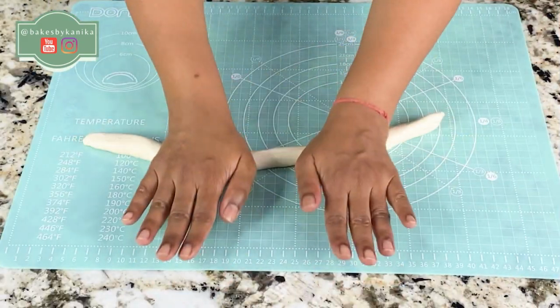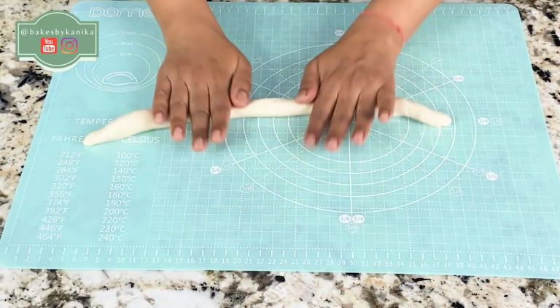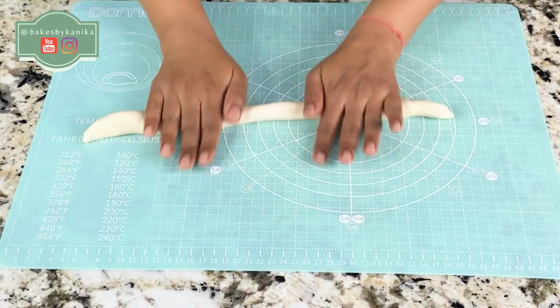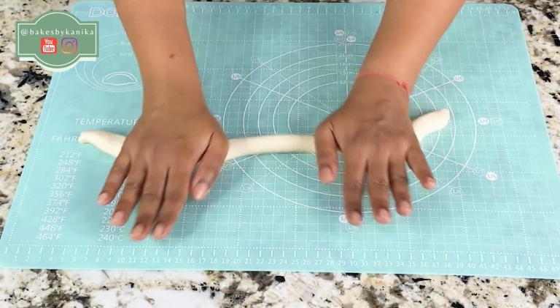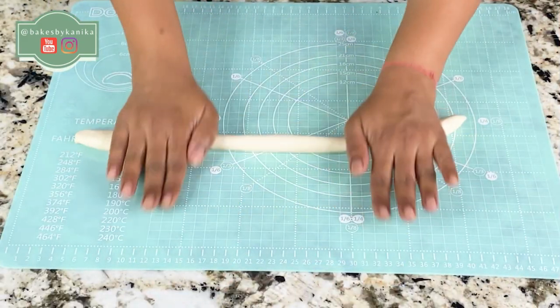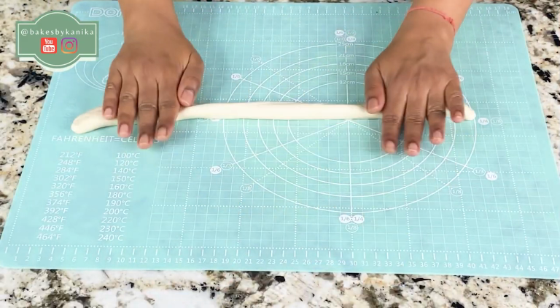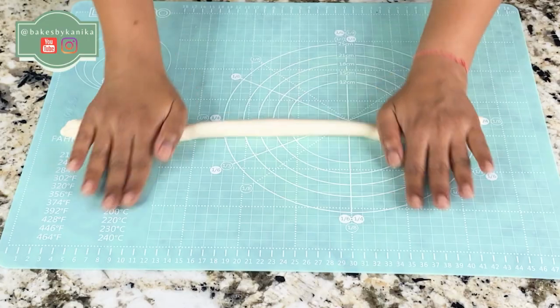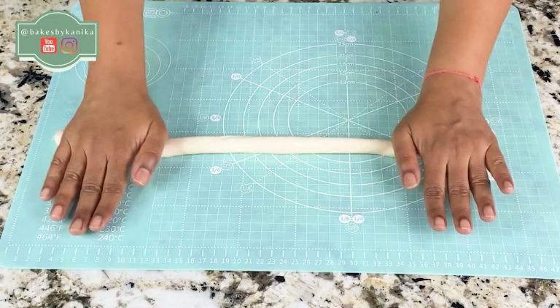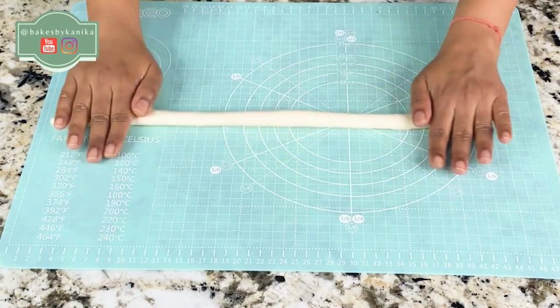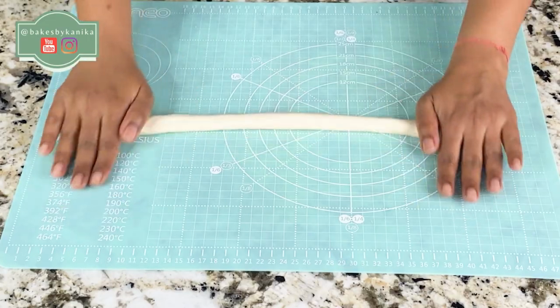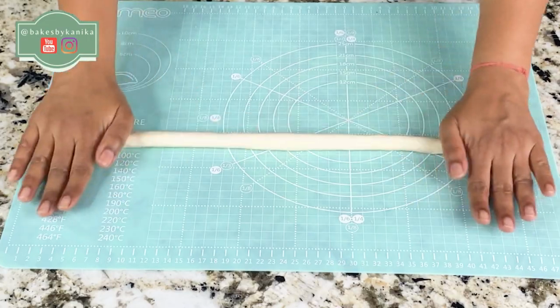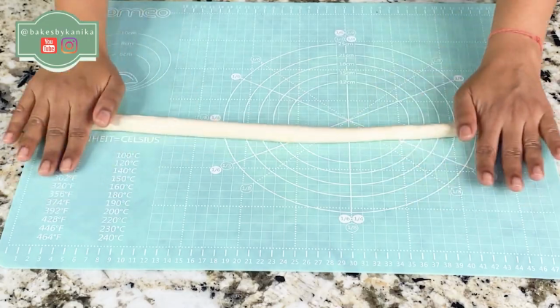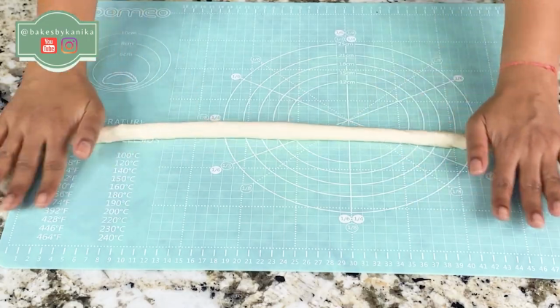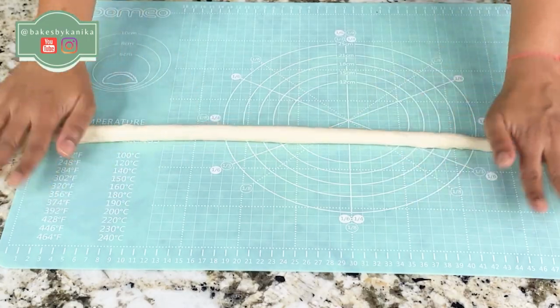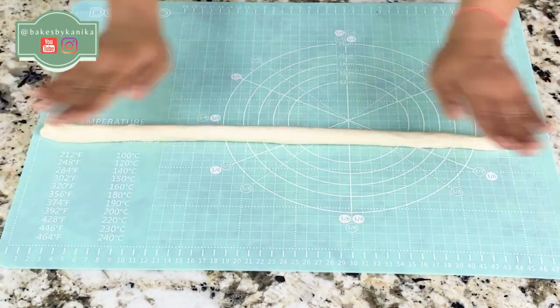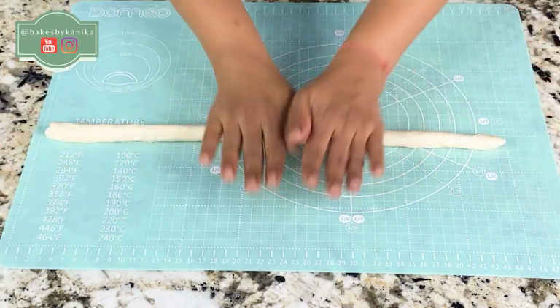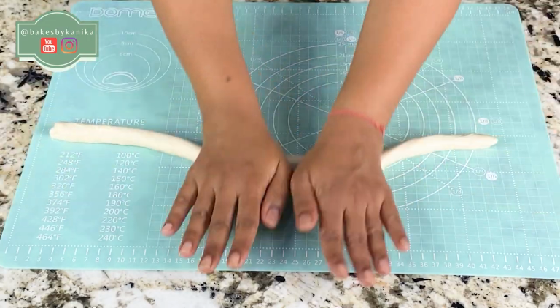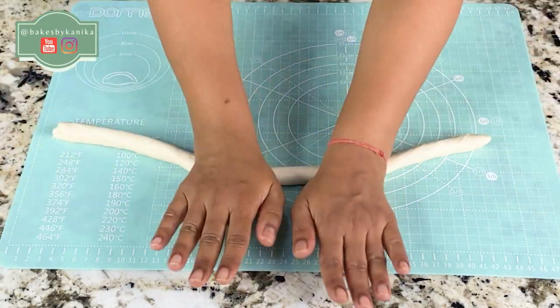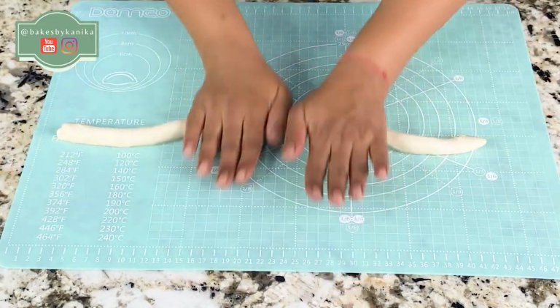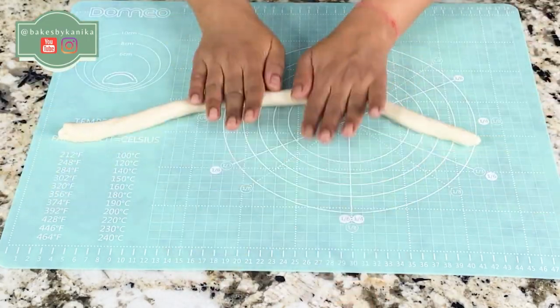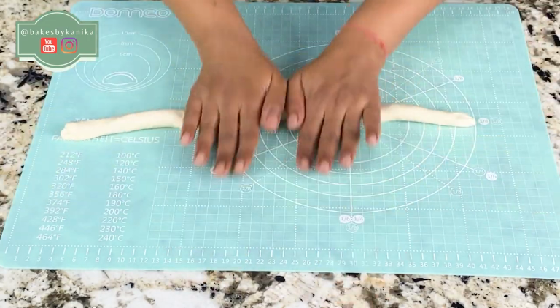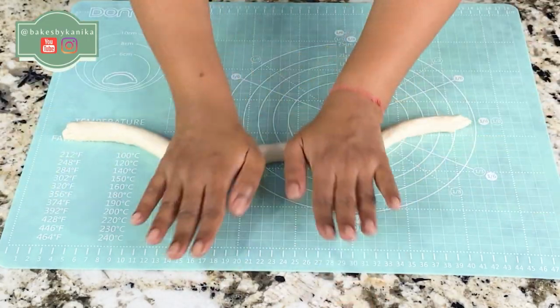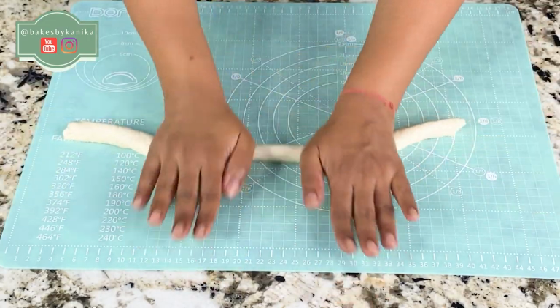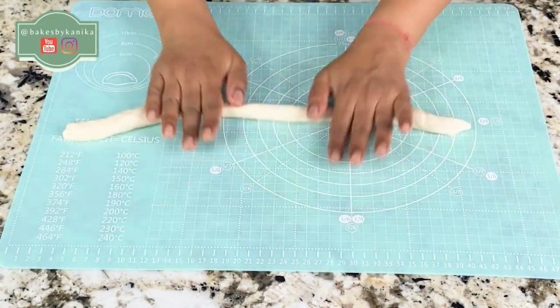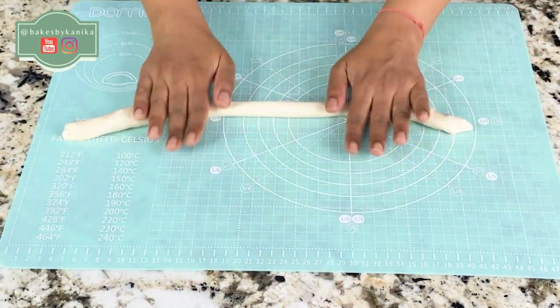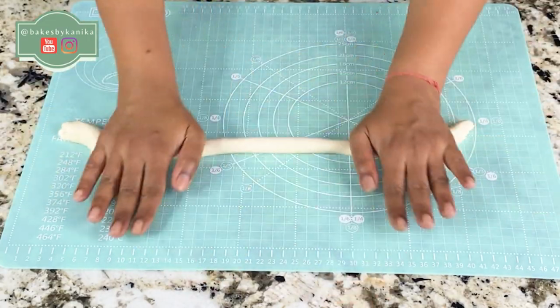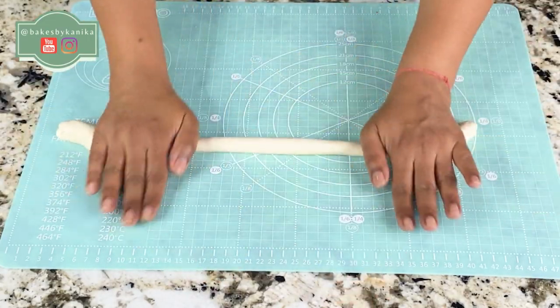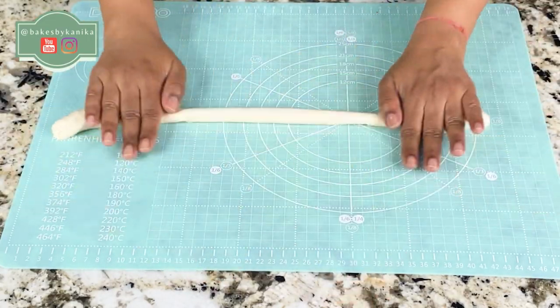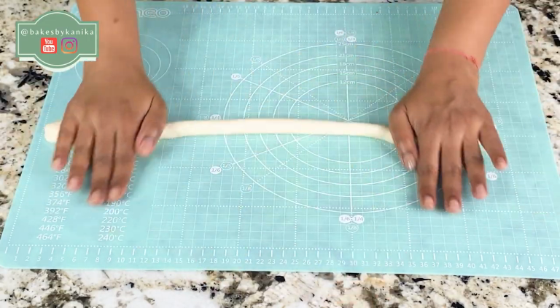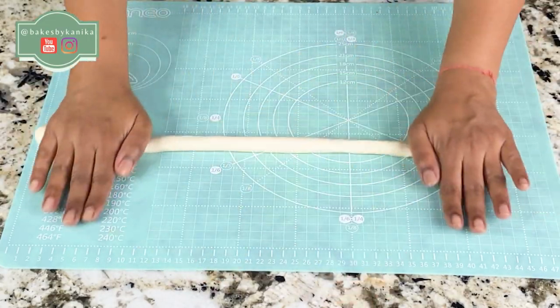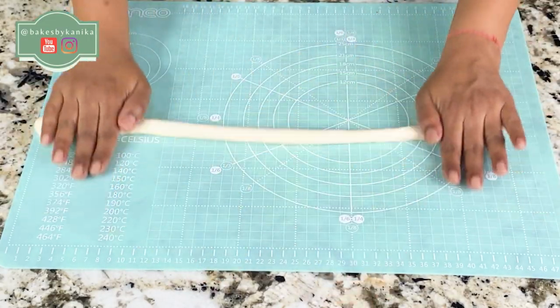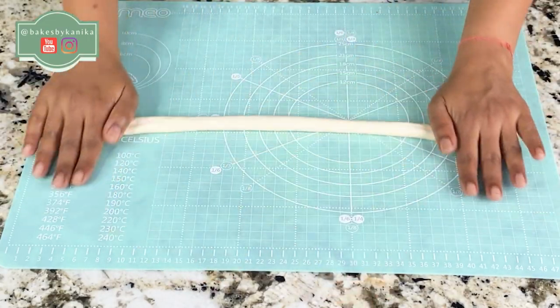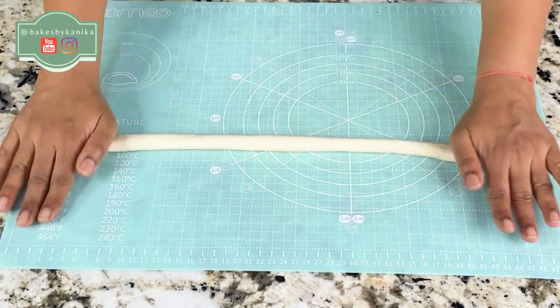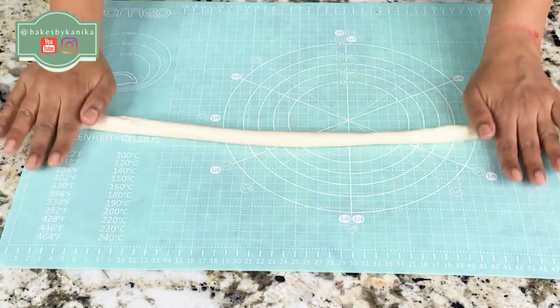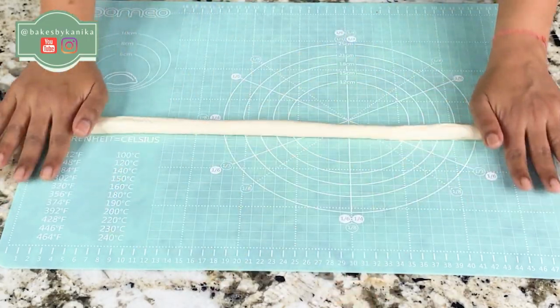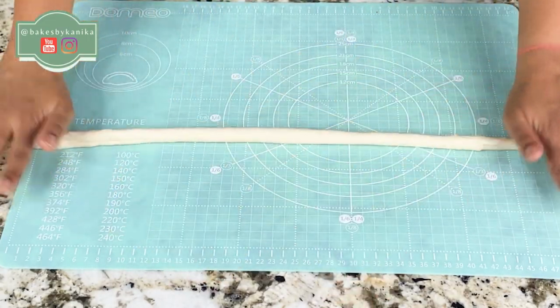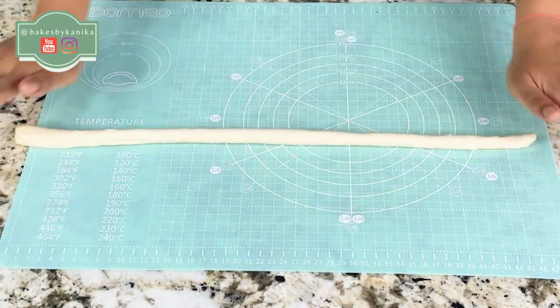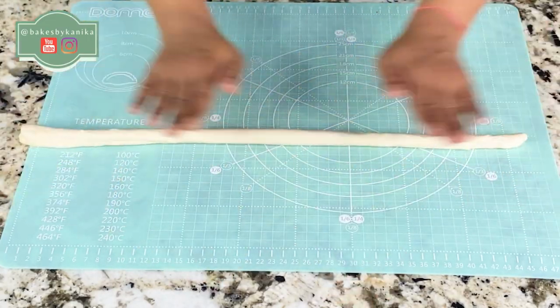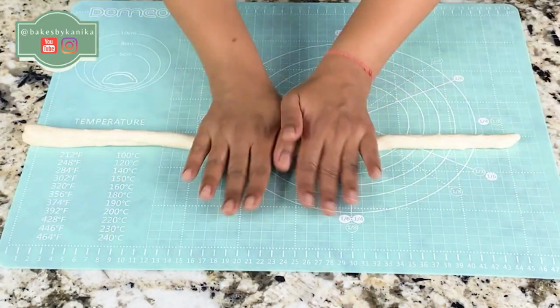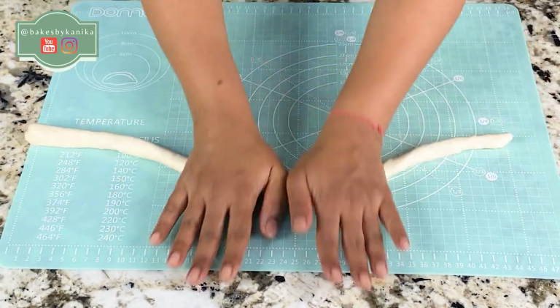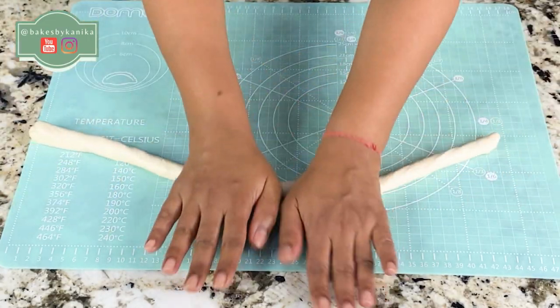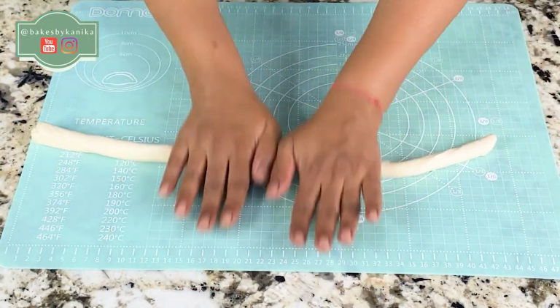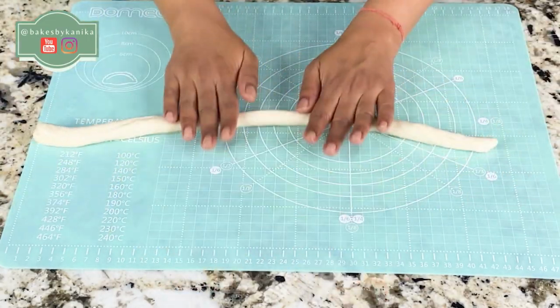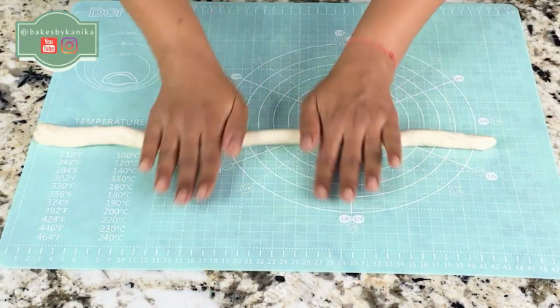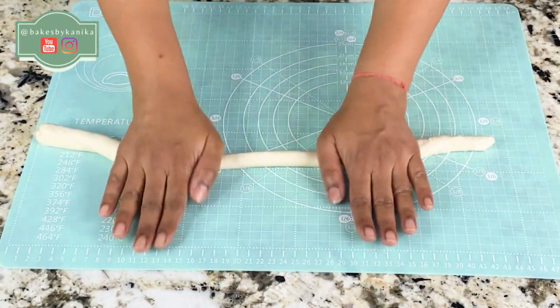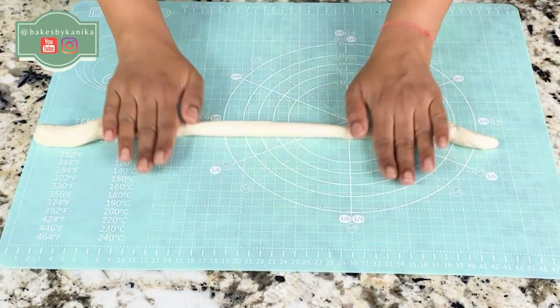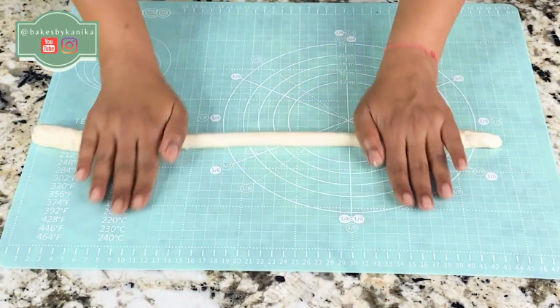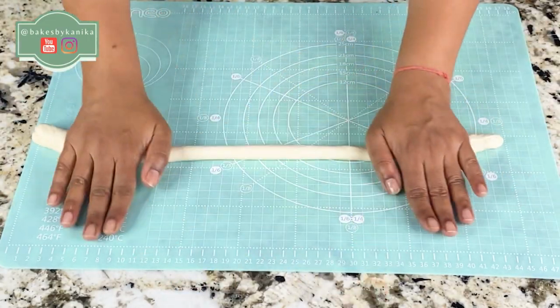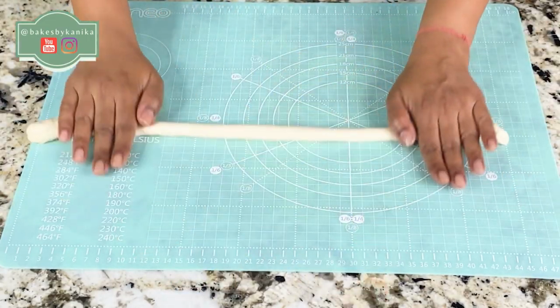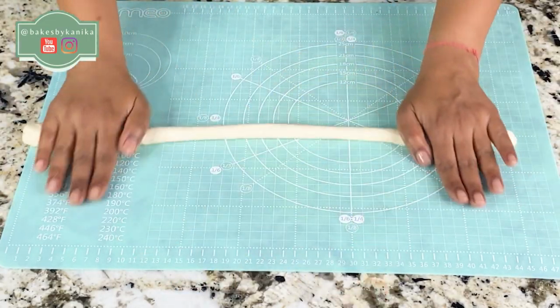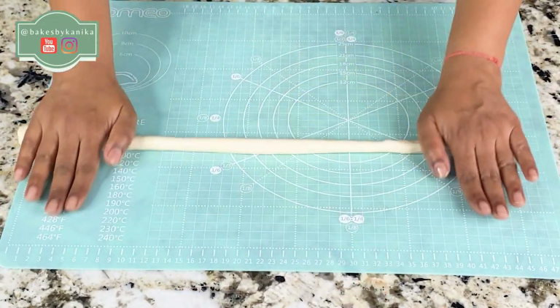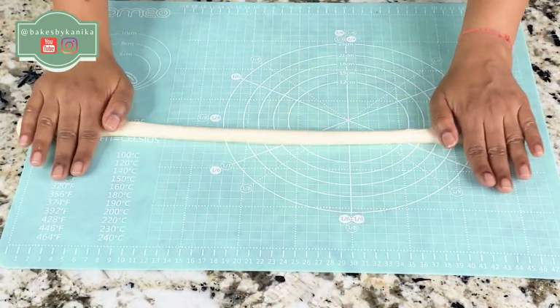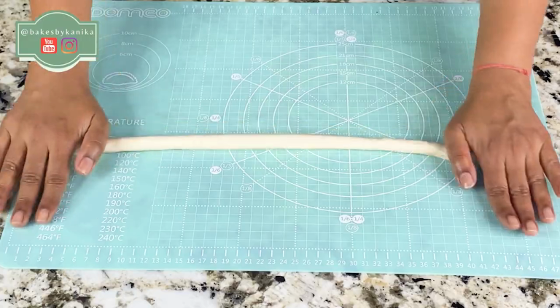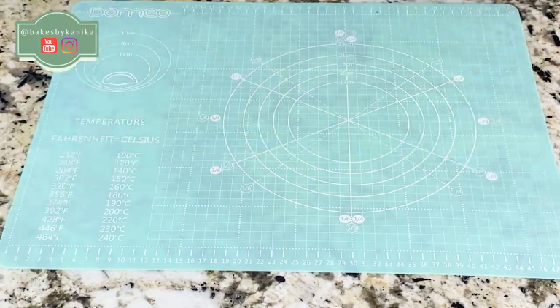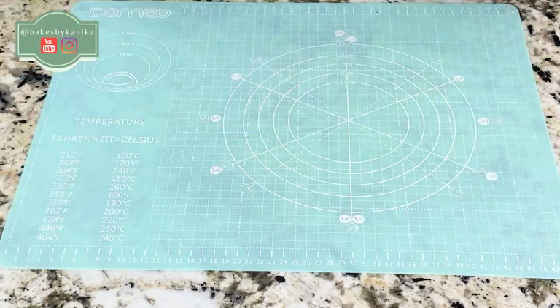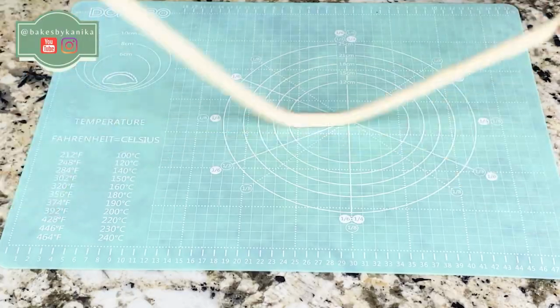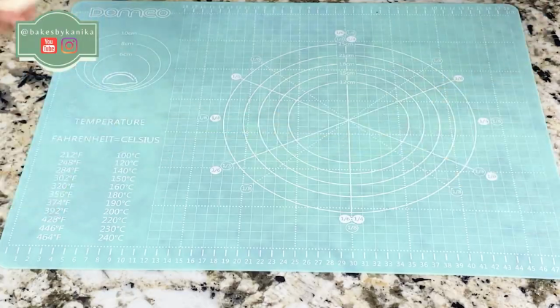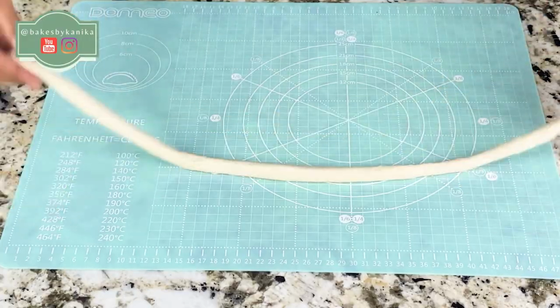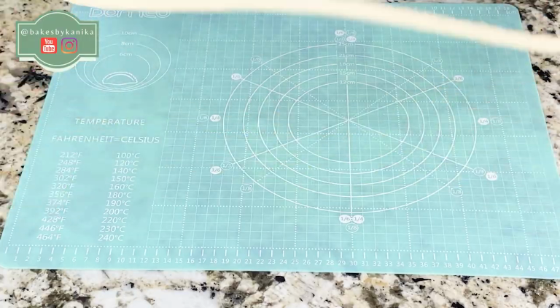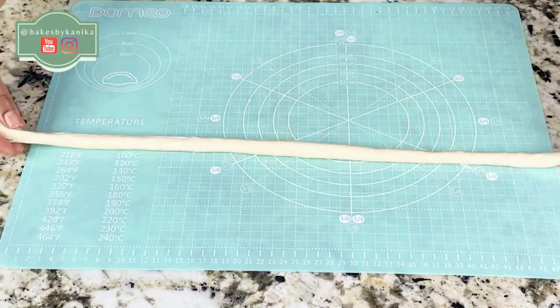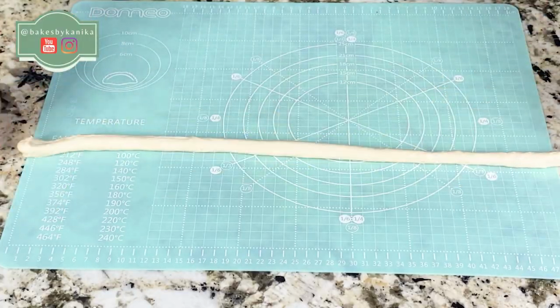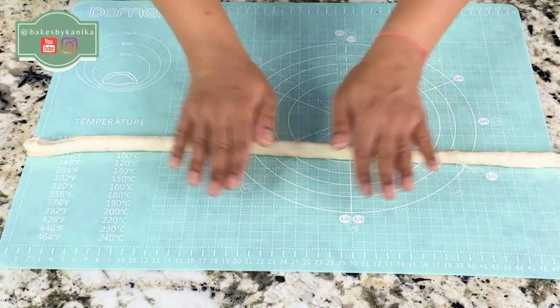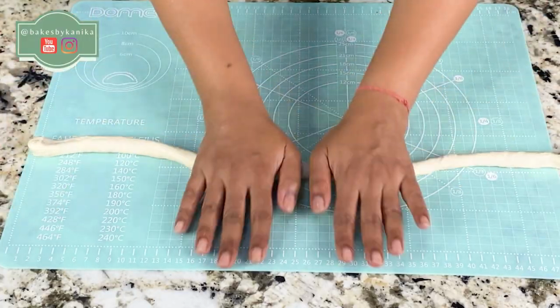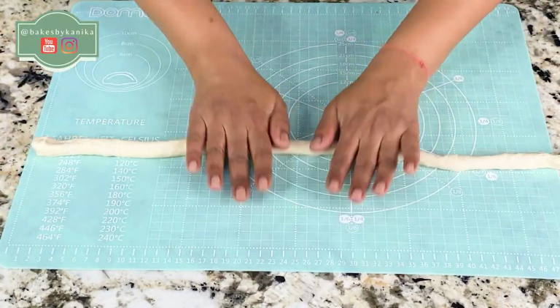Similarly we will make the other pretzels. Let me show you once again how I made the shape.